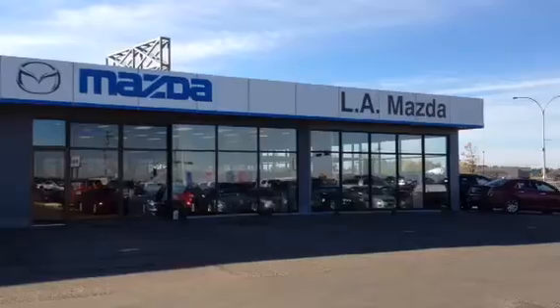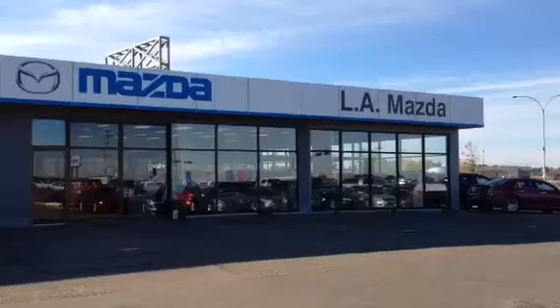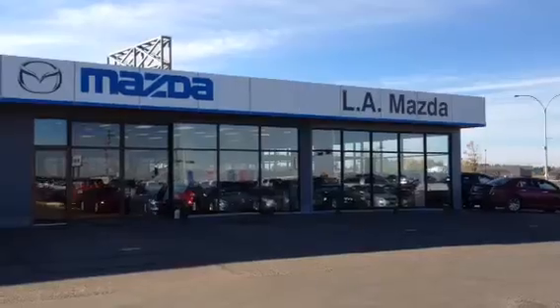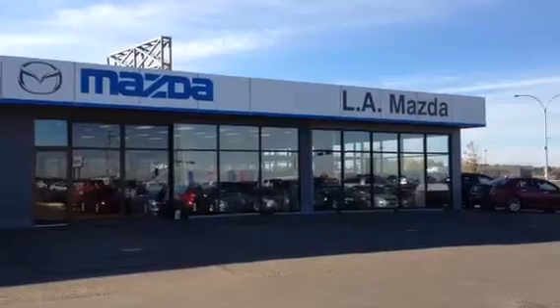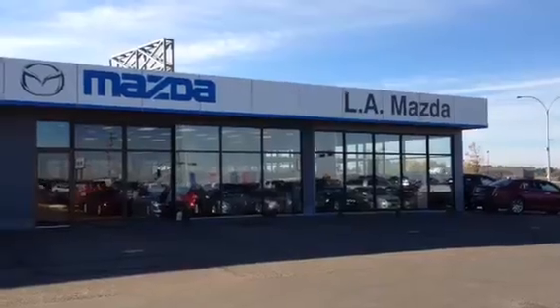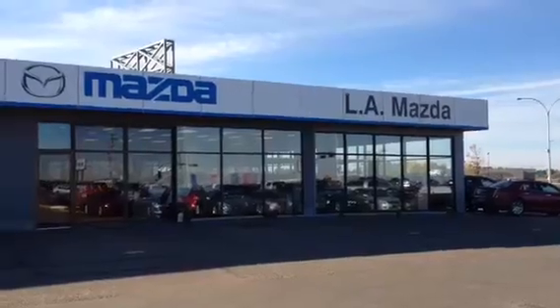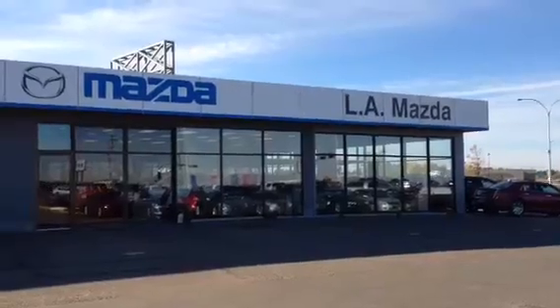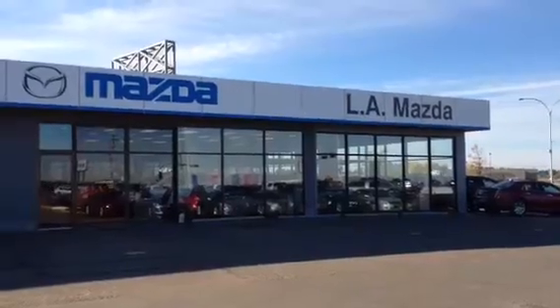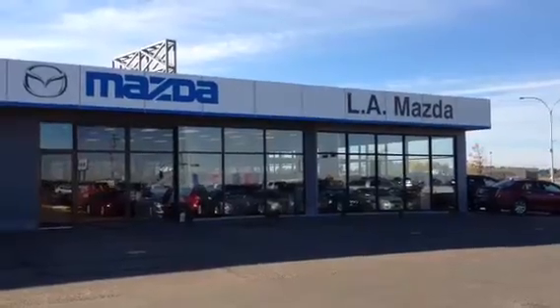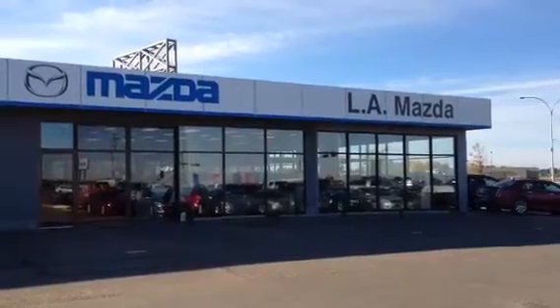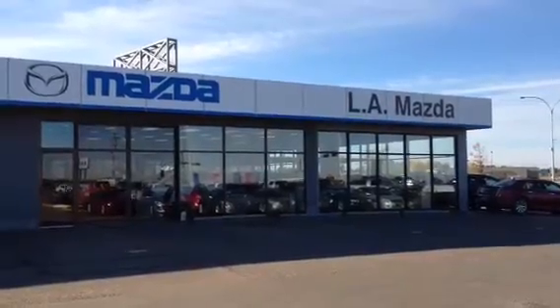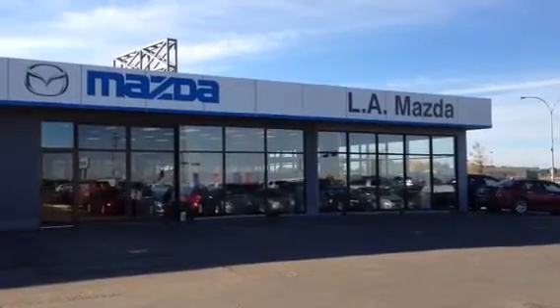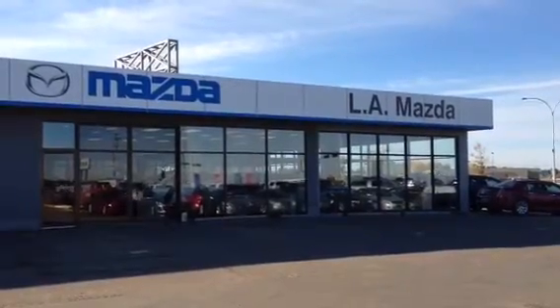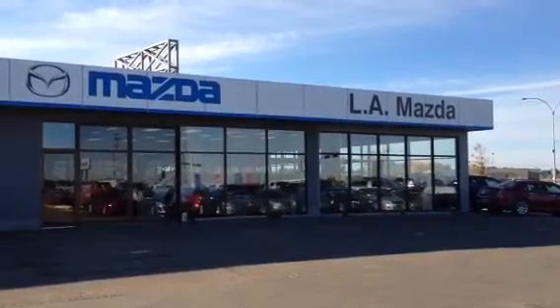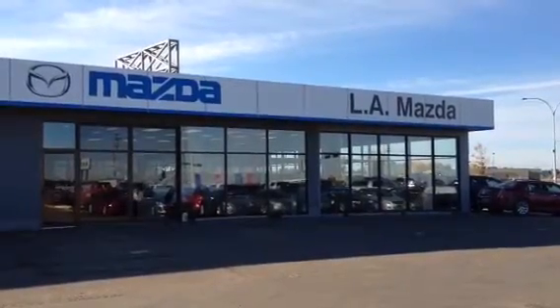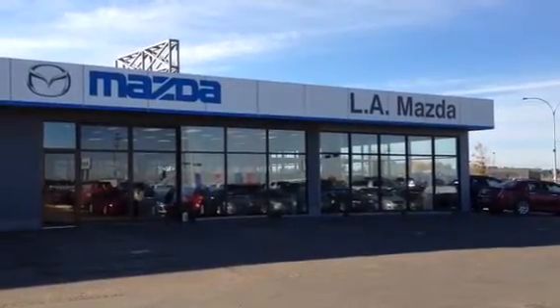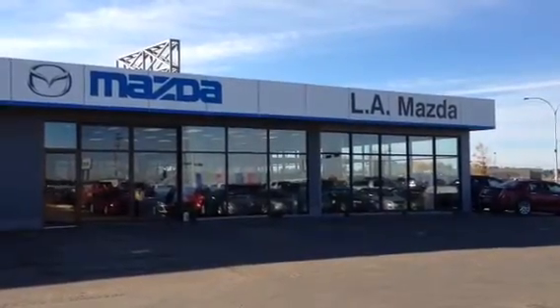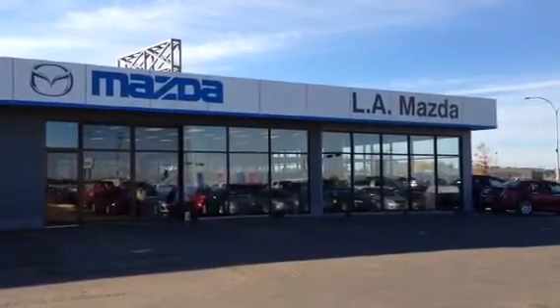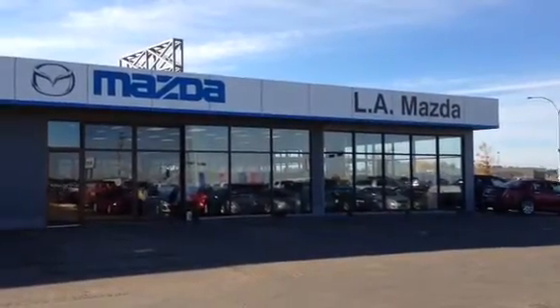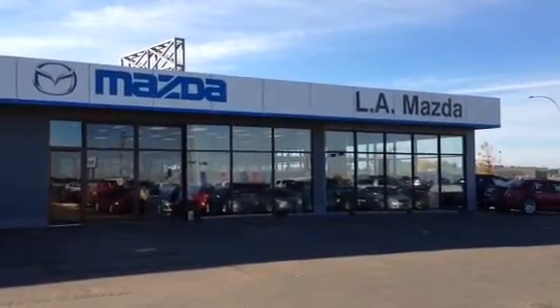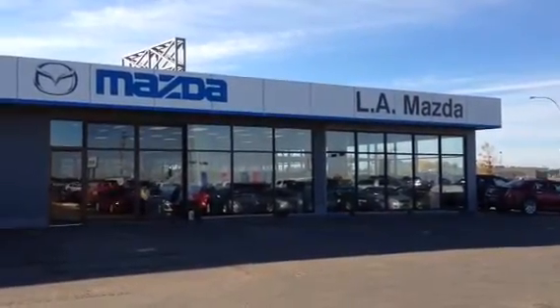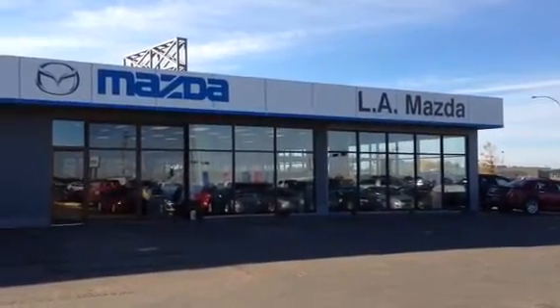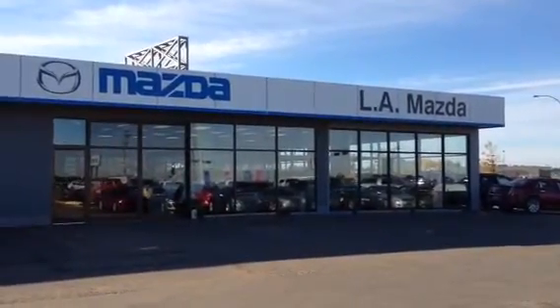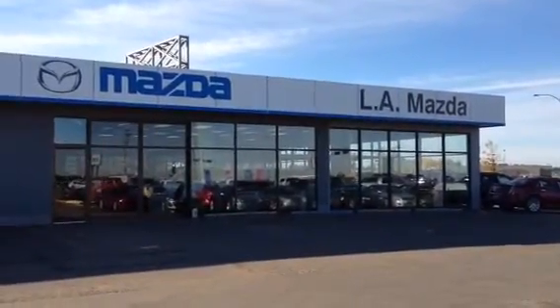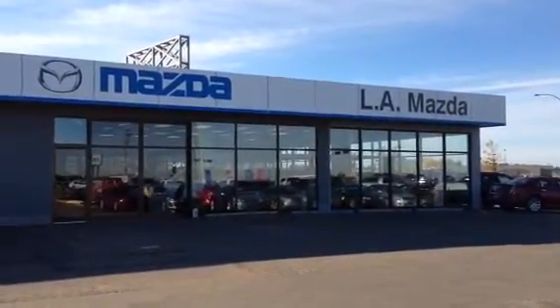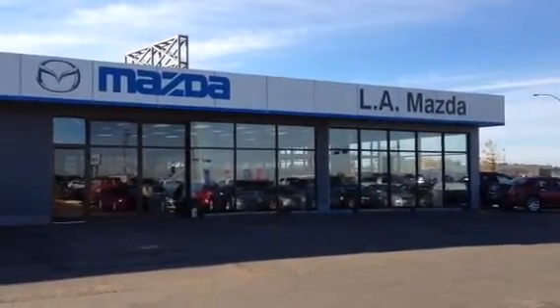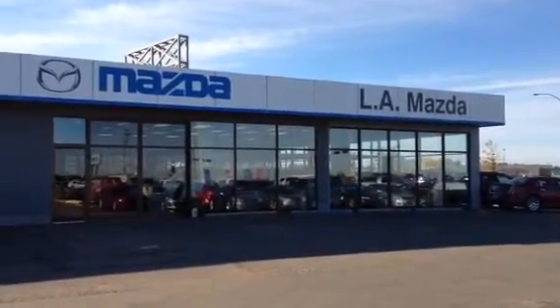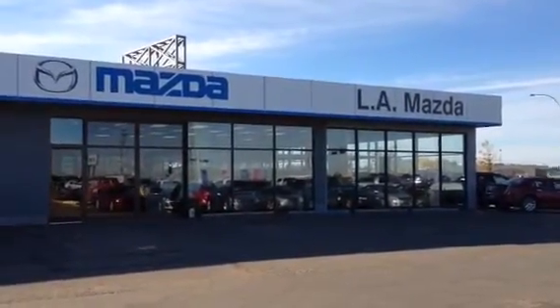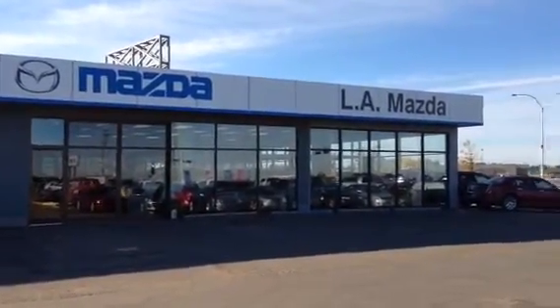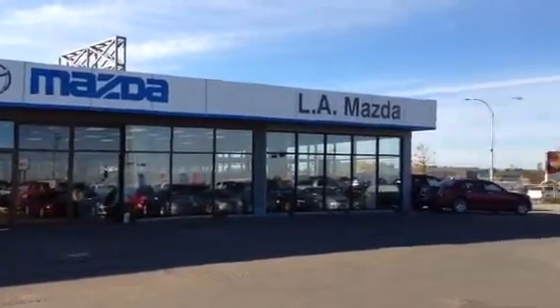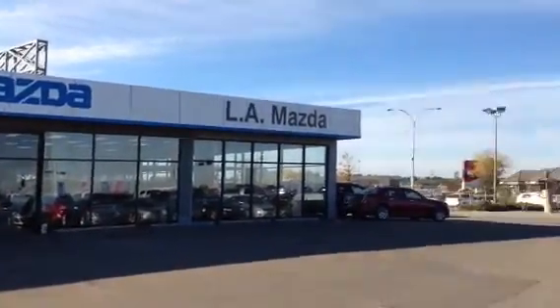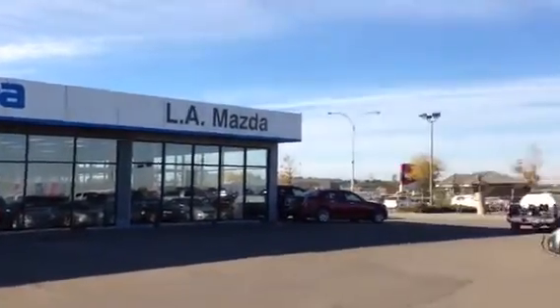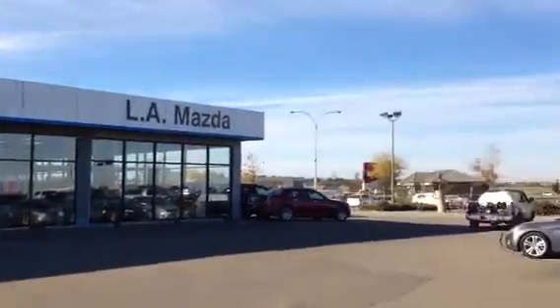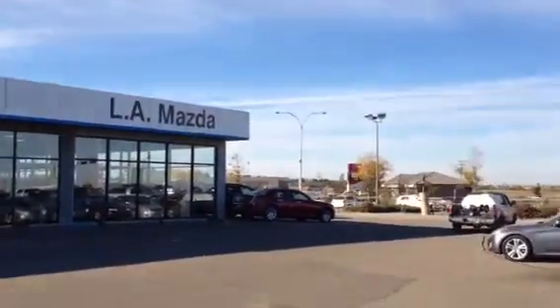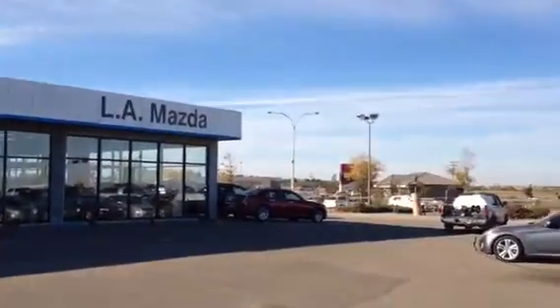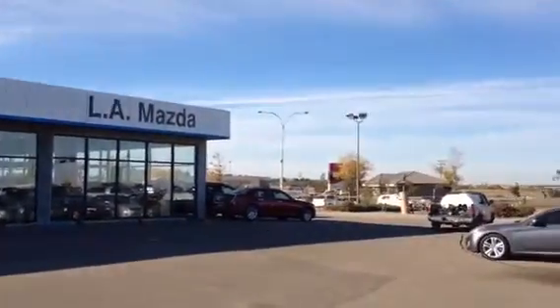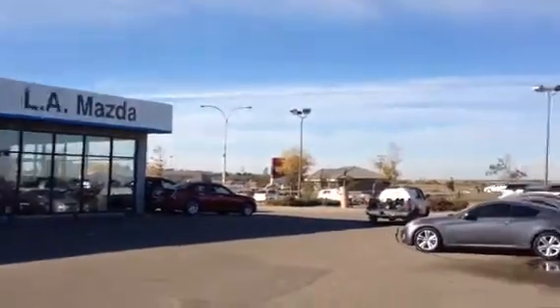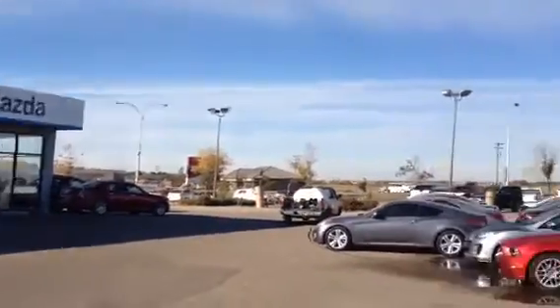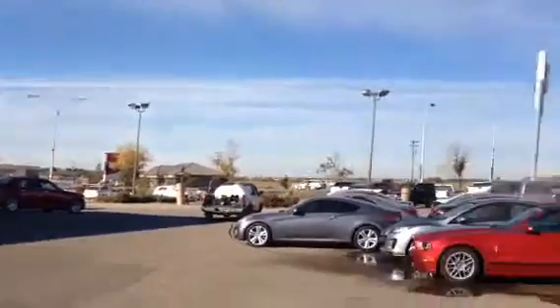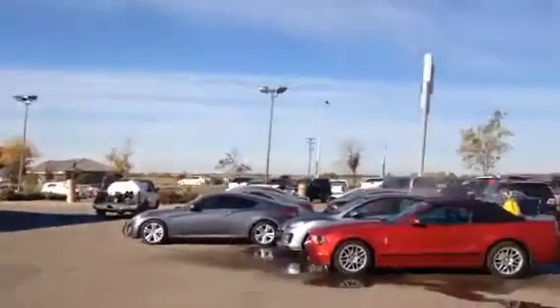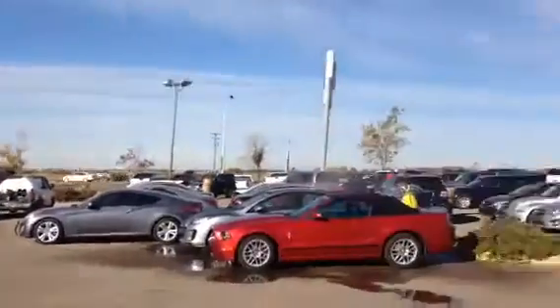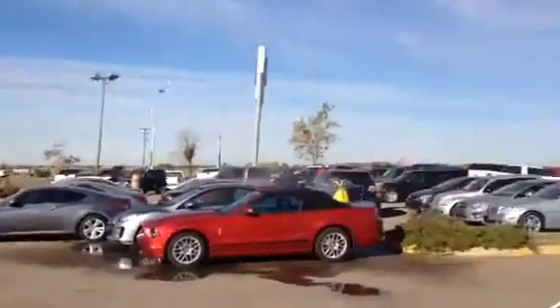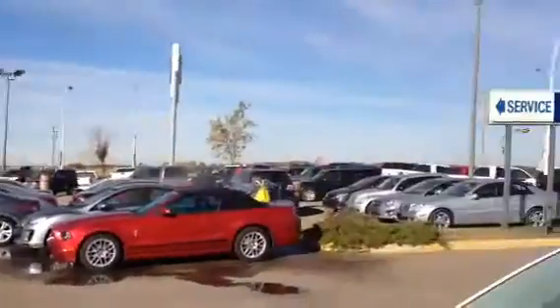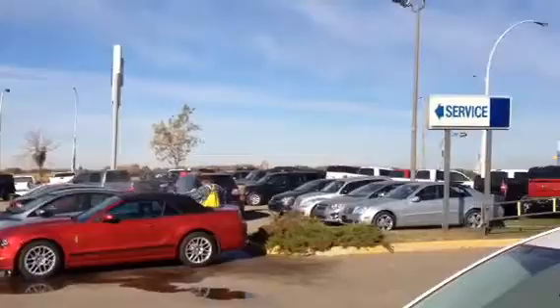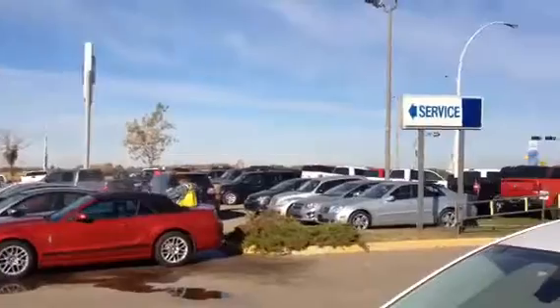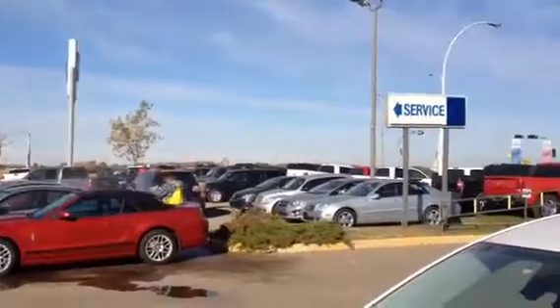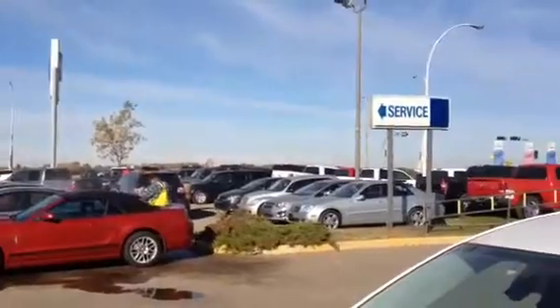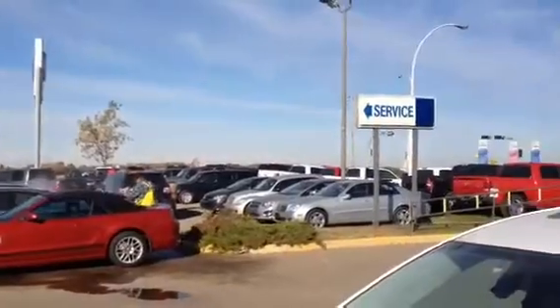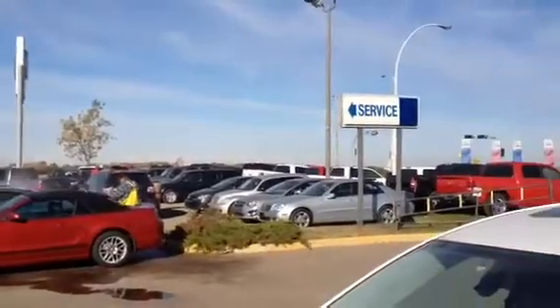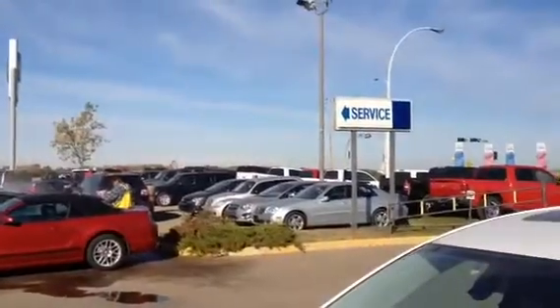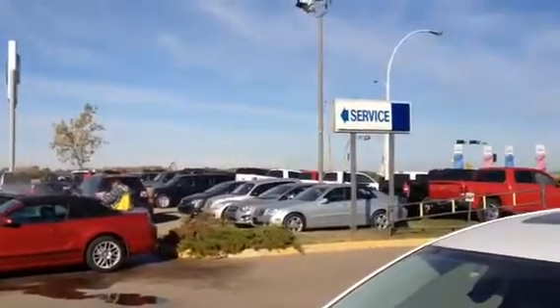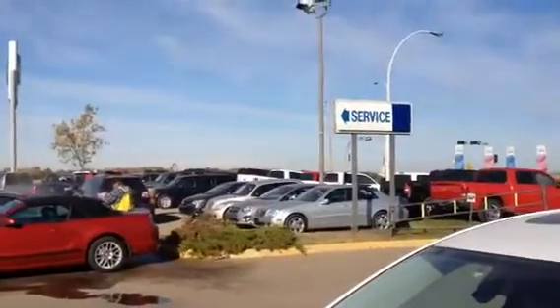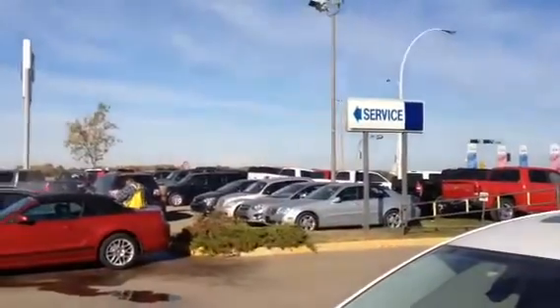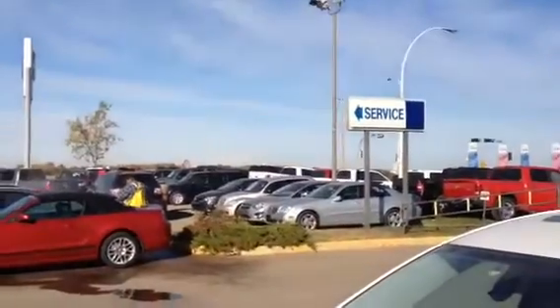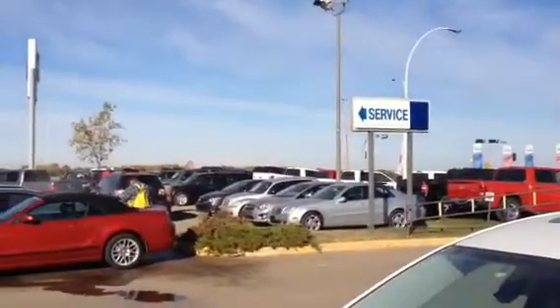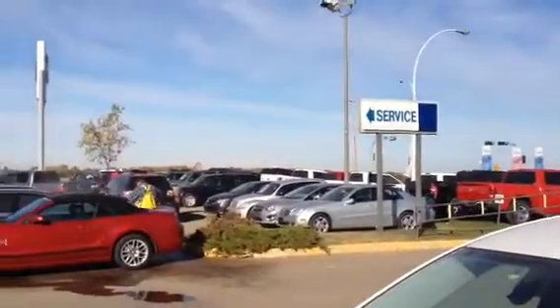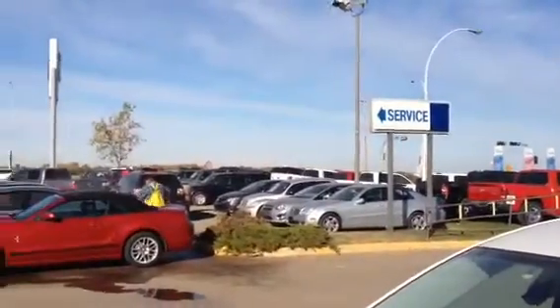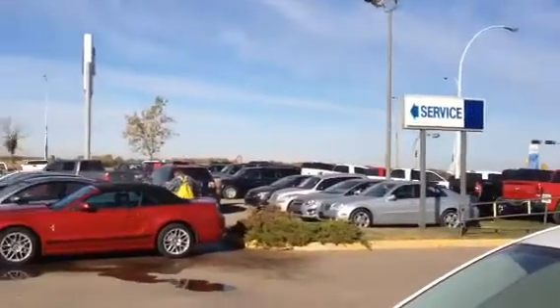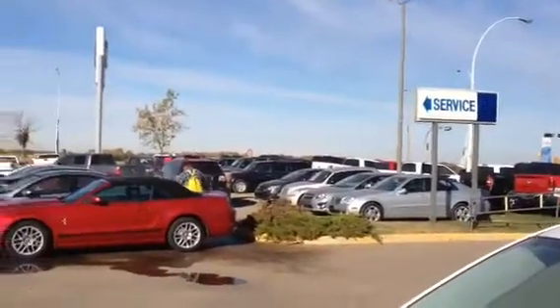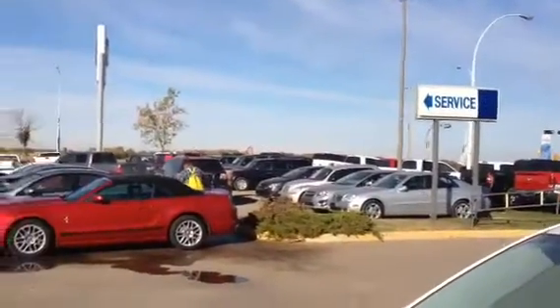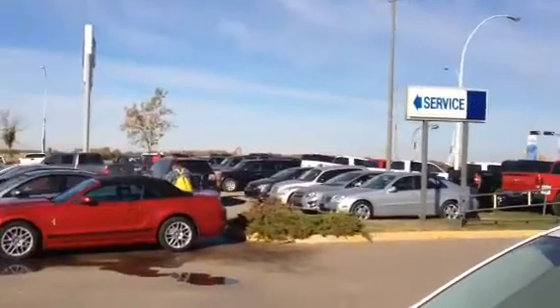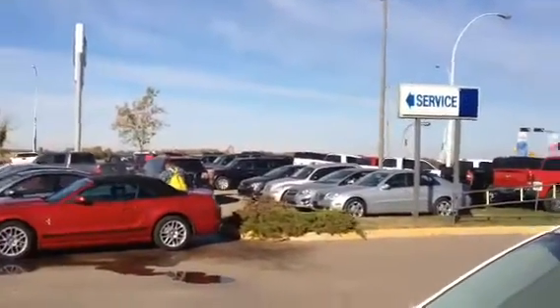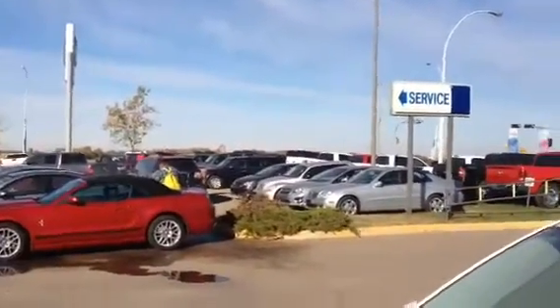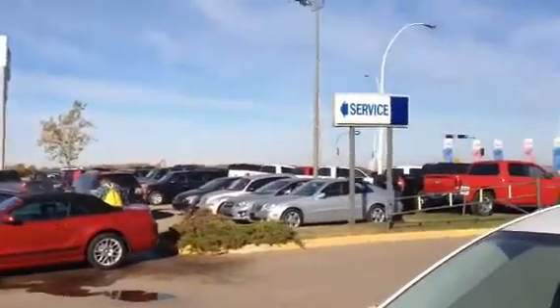Trevor, welcome to LA Mazda down here in Leduc, Alberta, directly across from the Edmonton International Airport.